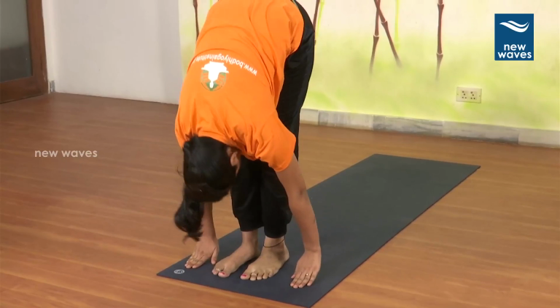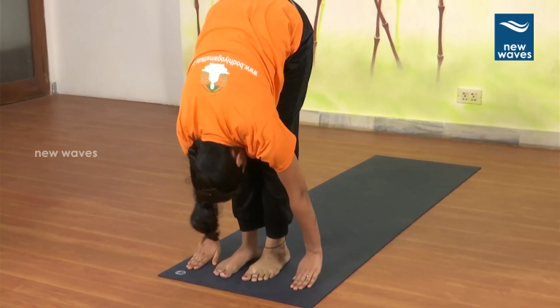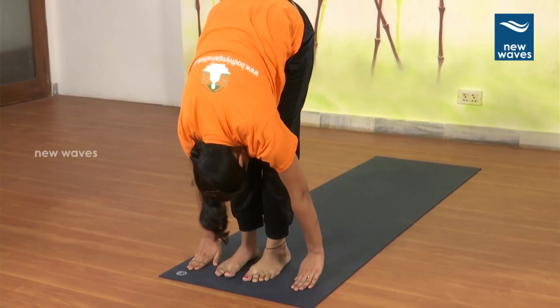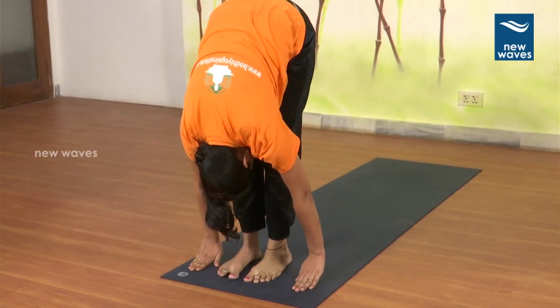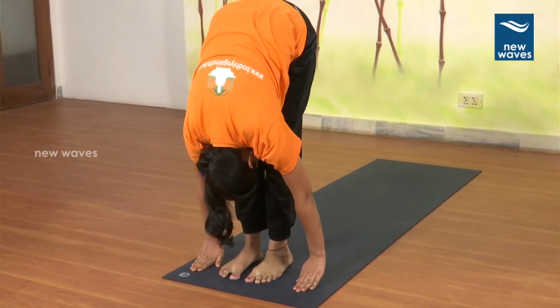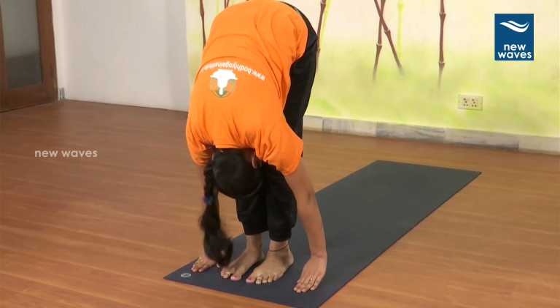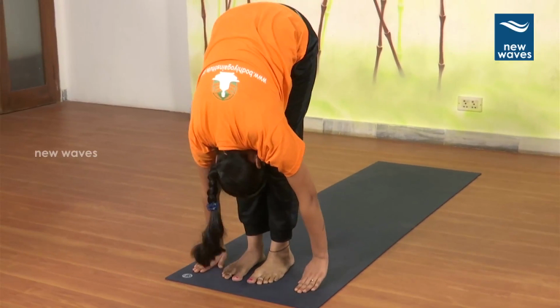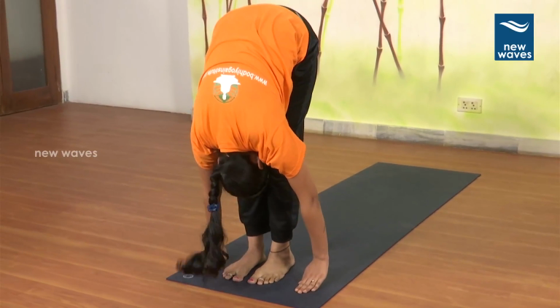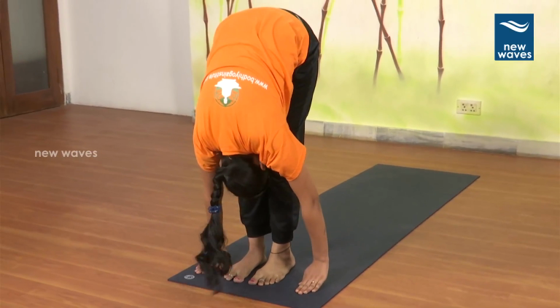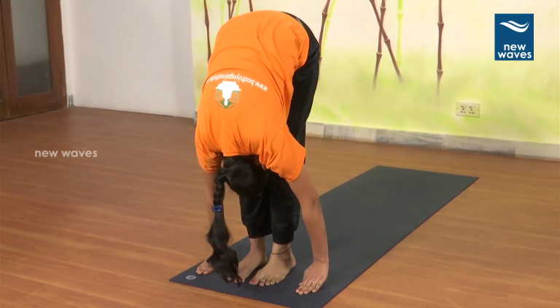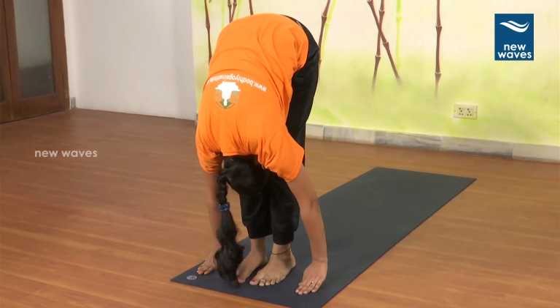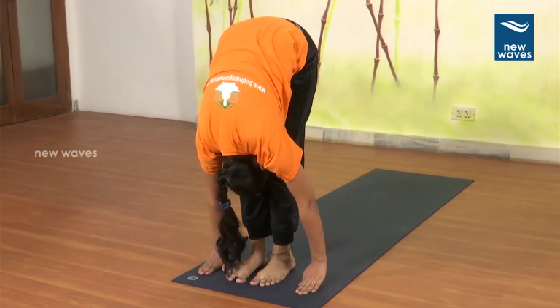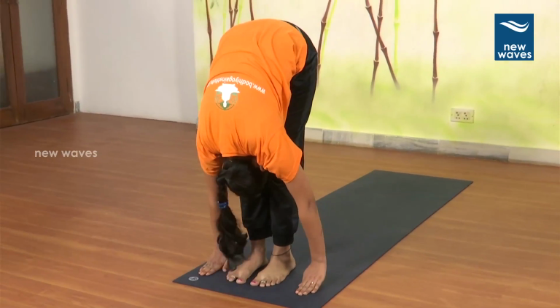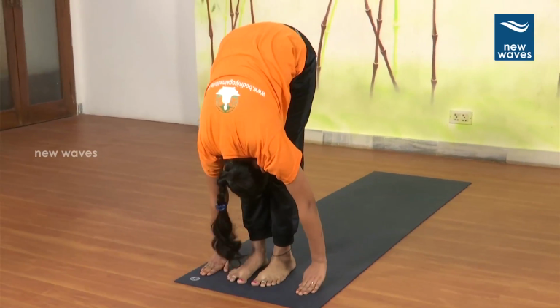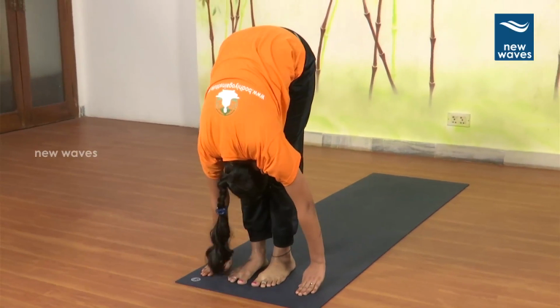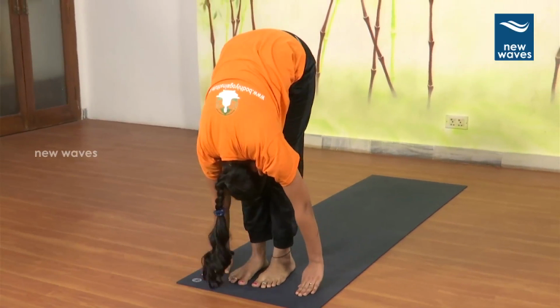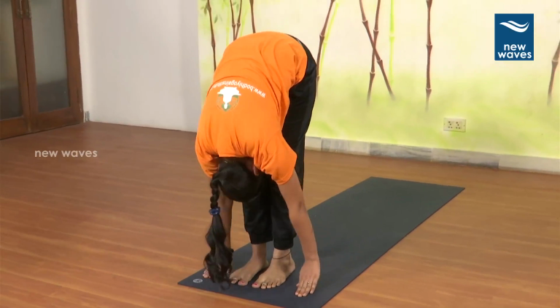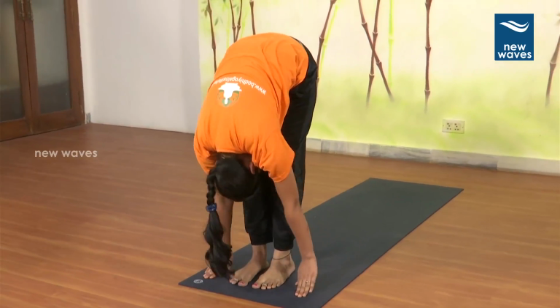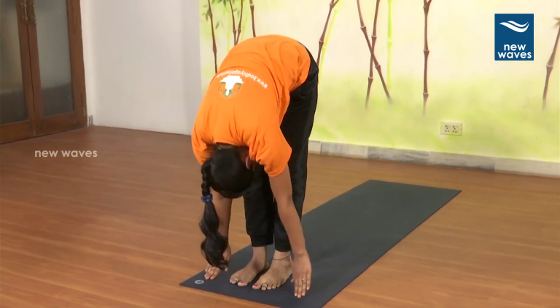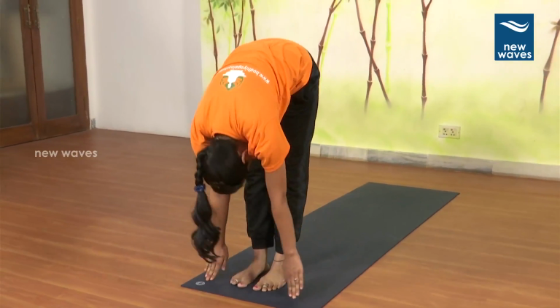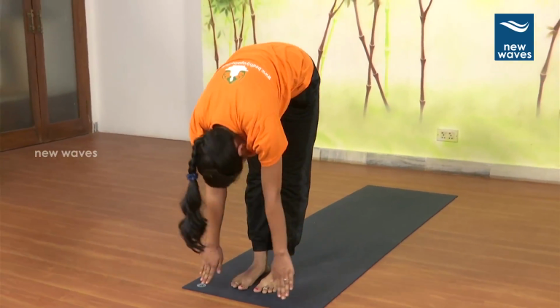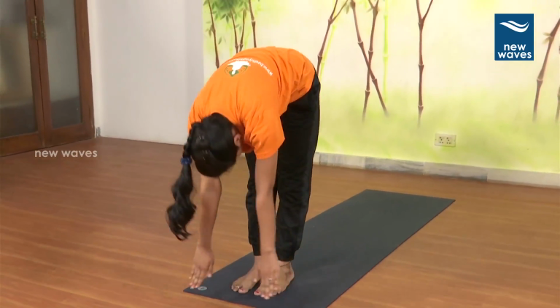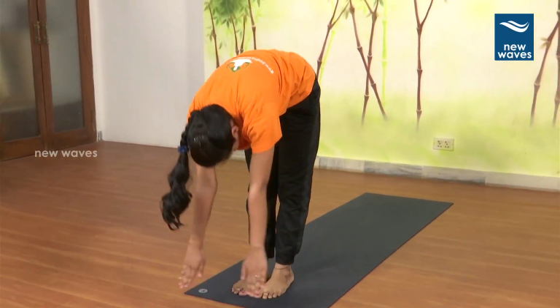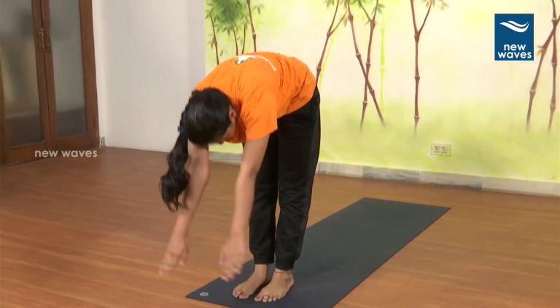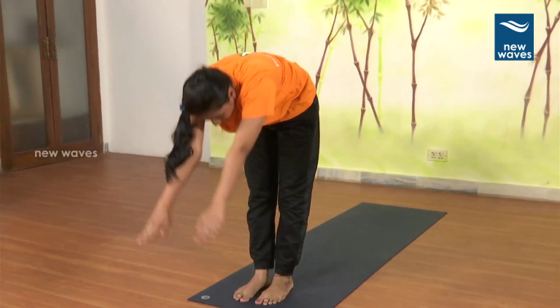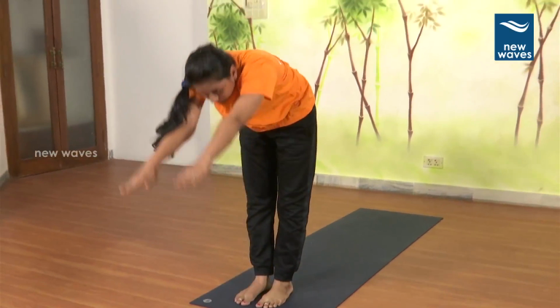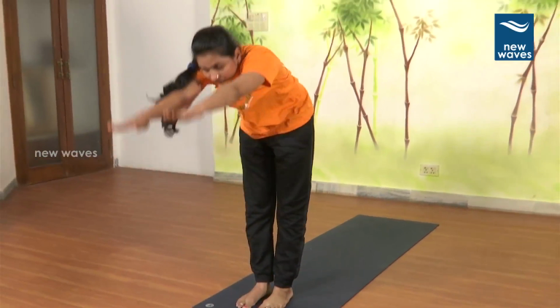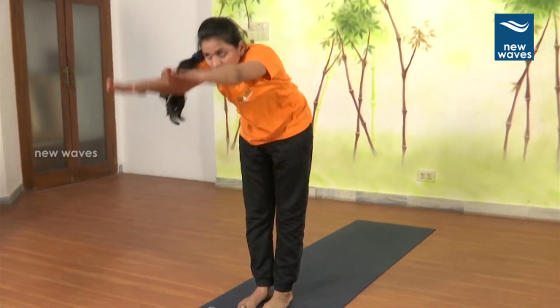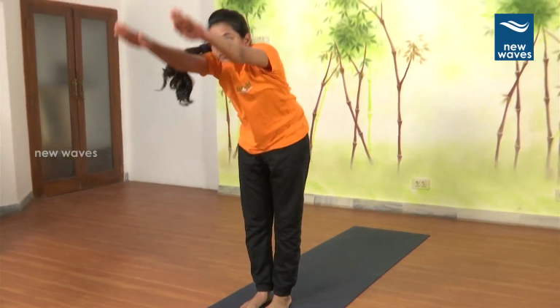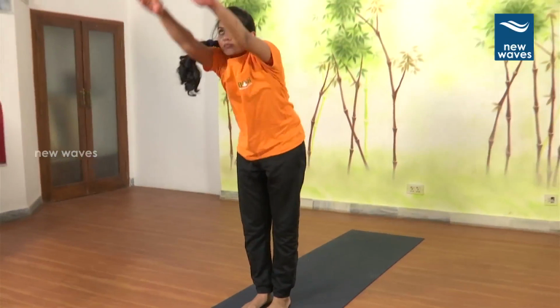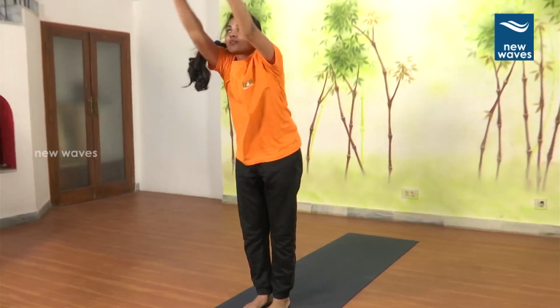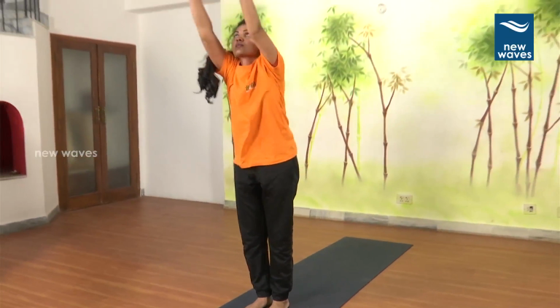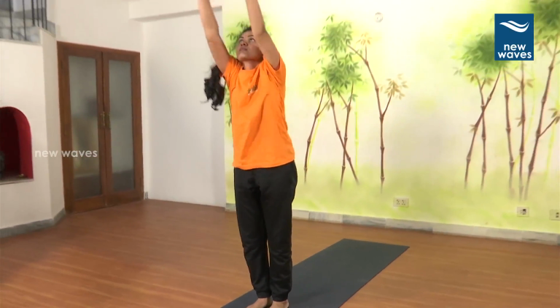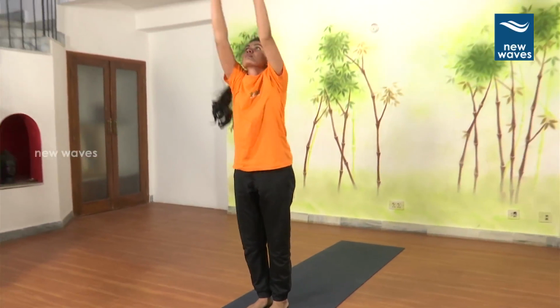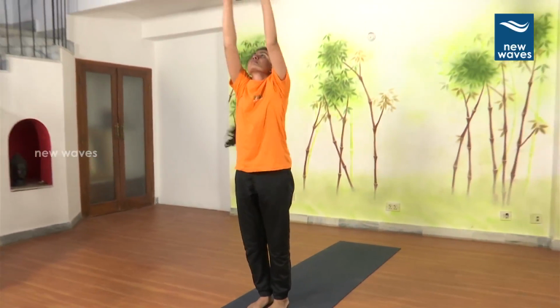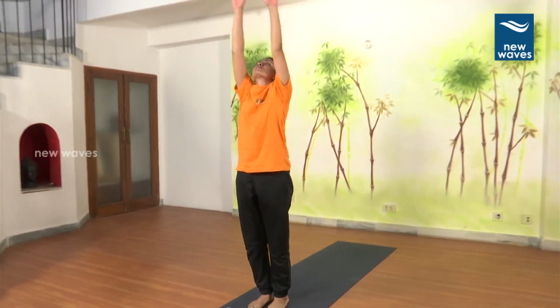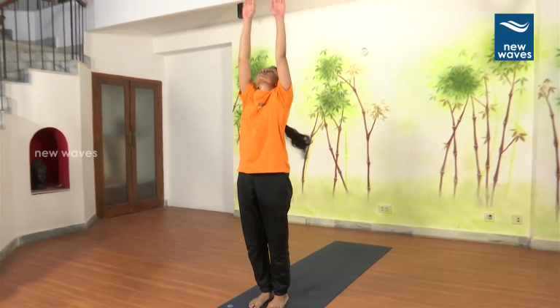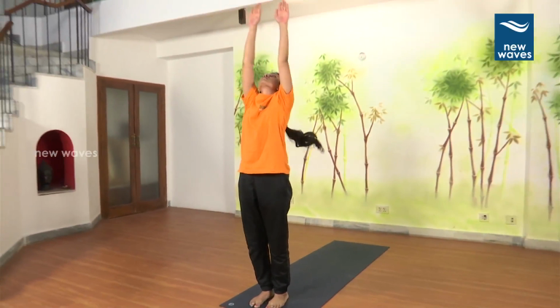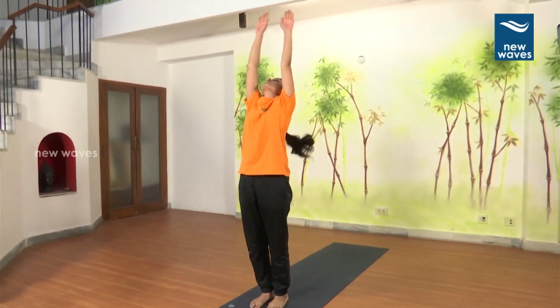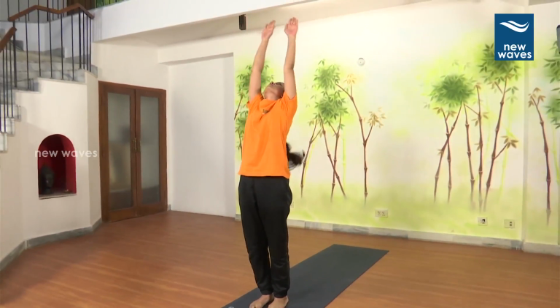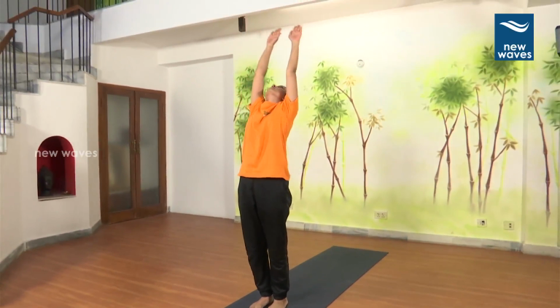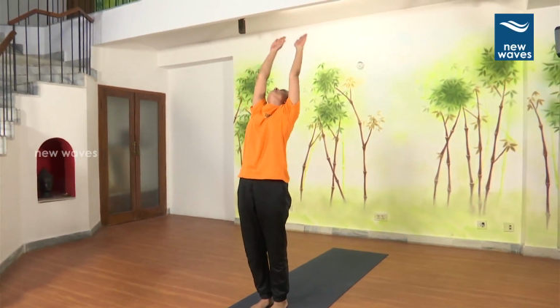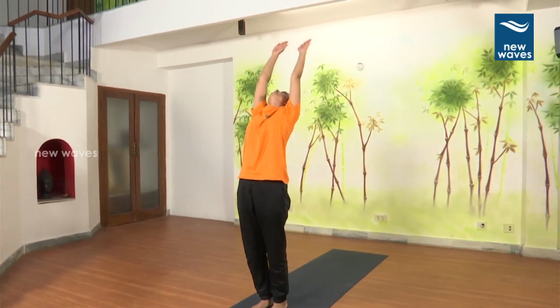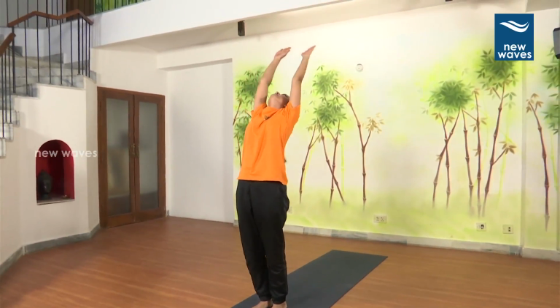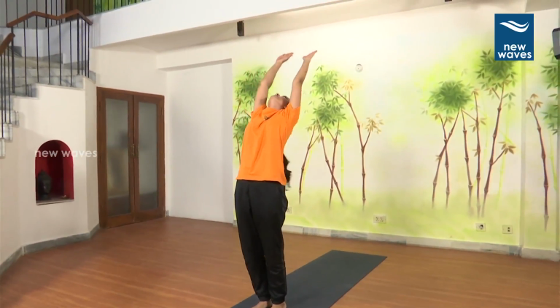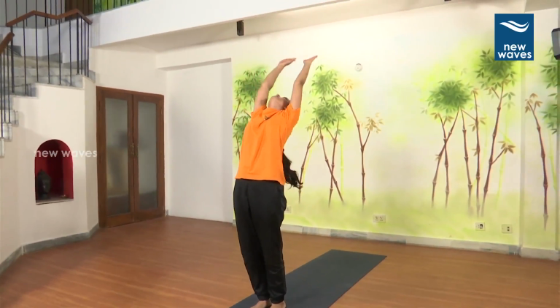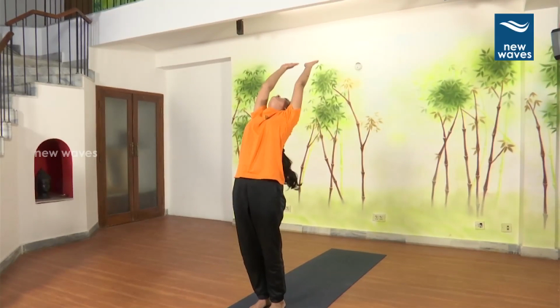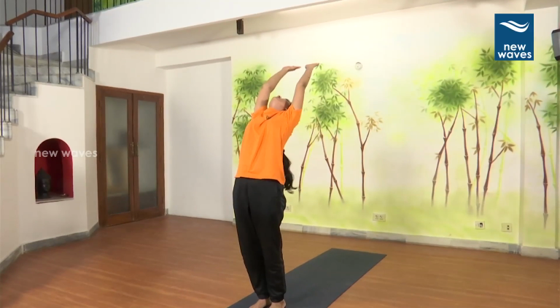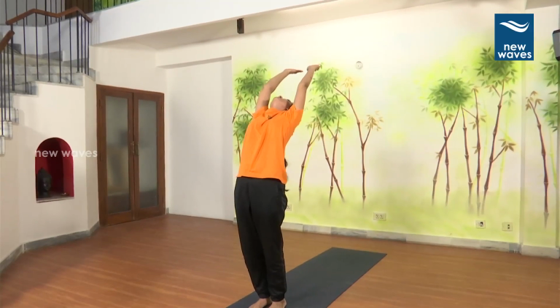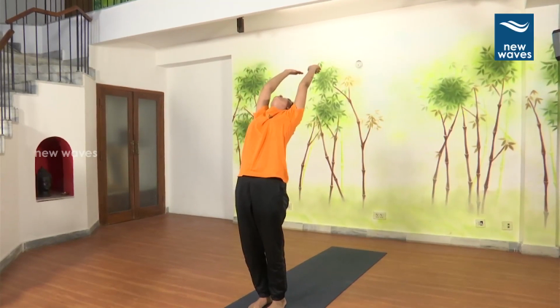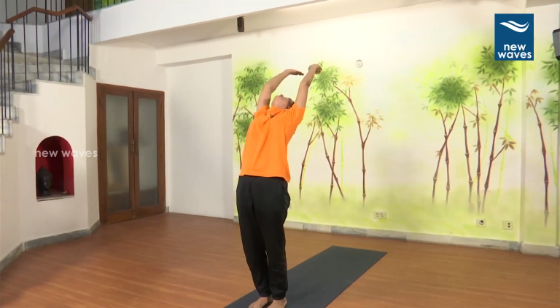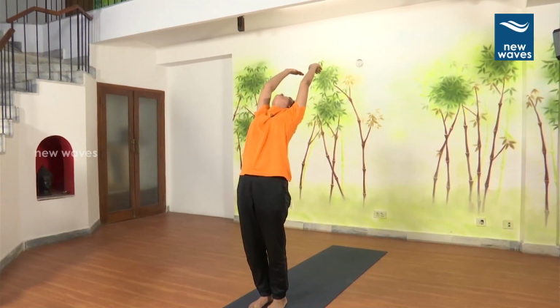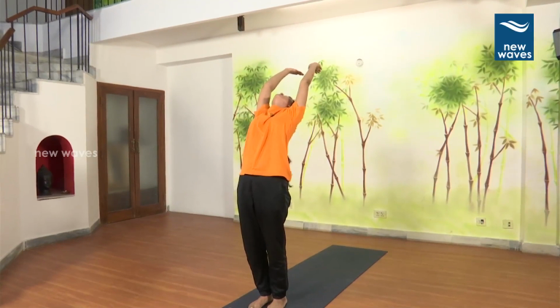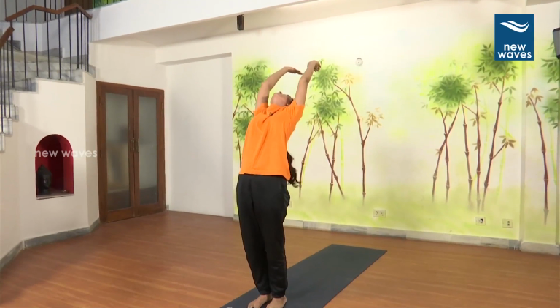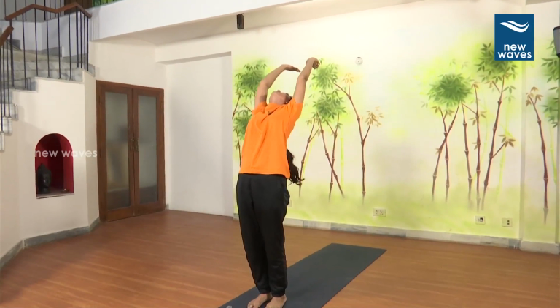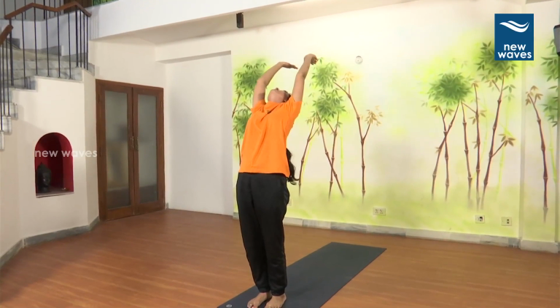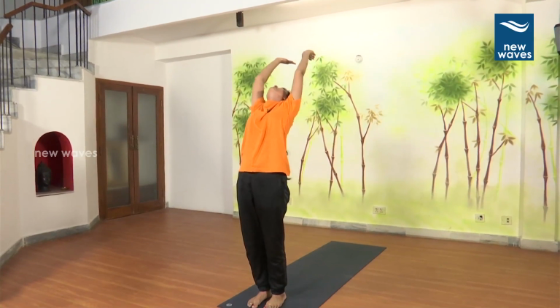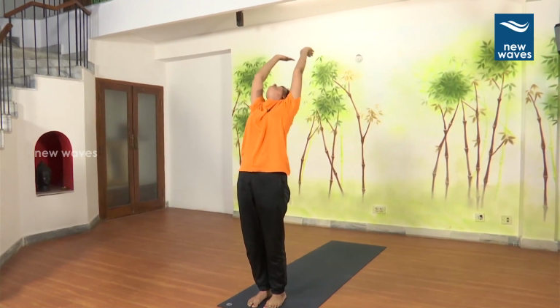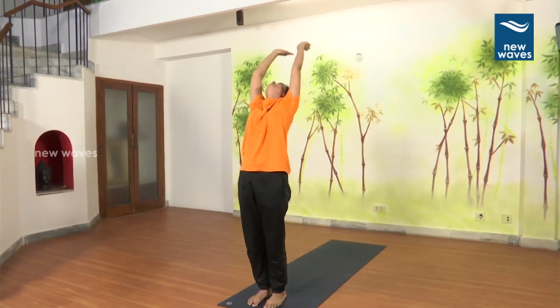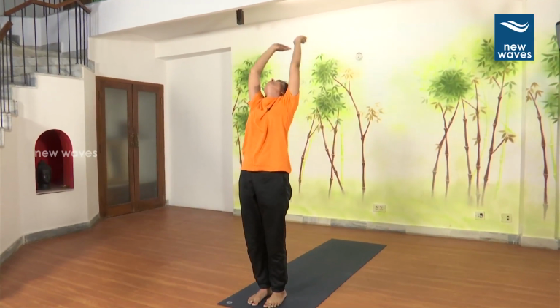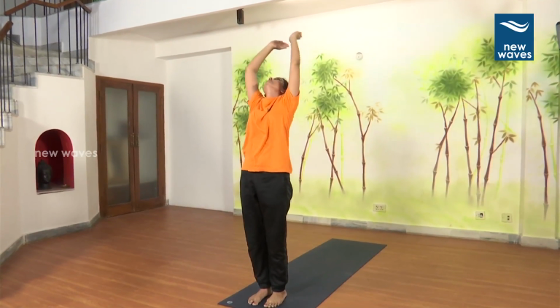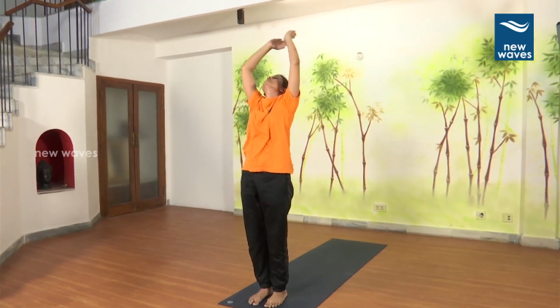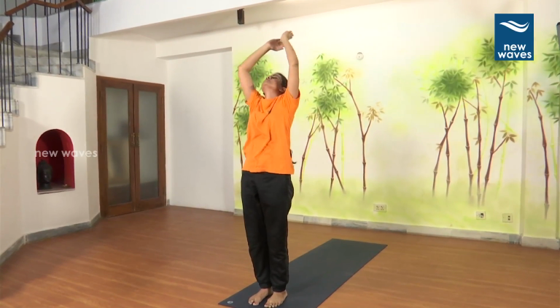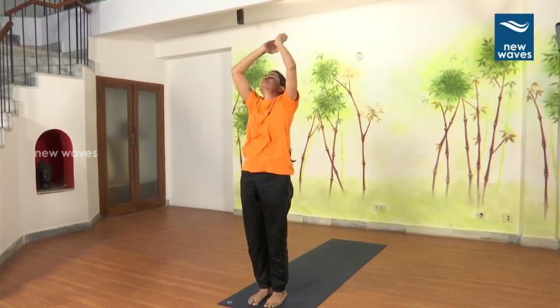Breathe out. 11. Breathe in. Asthavutthanasana. 12. Breathe out. Namaste.